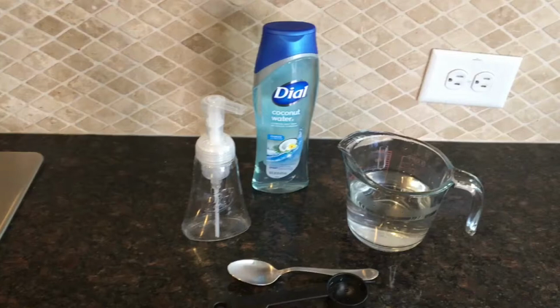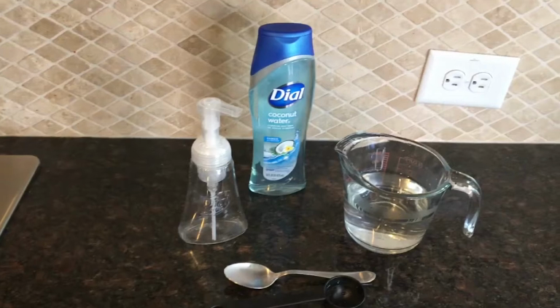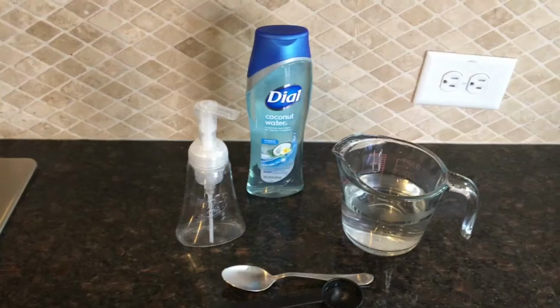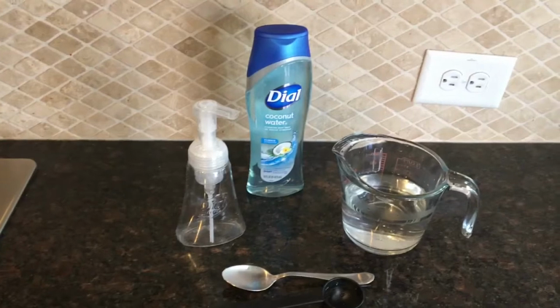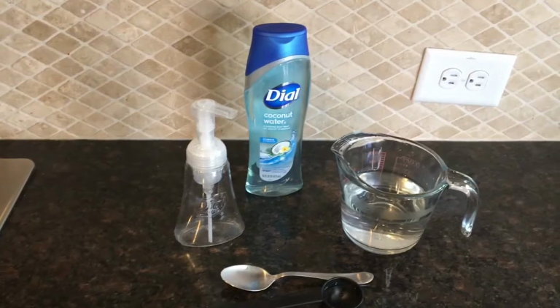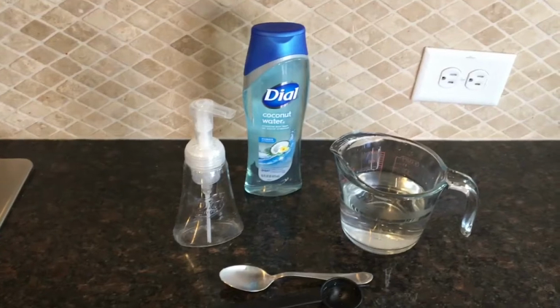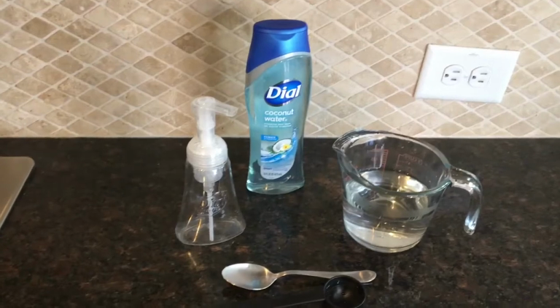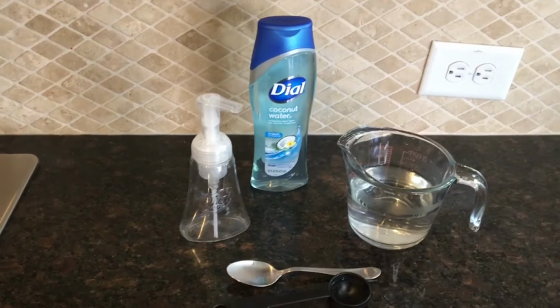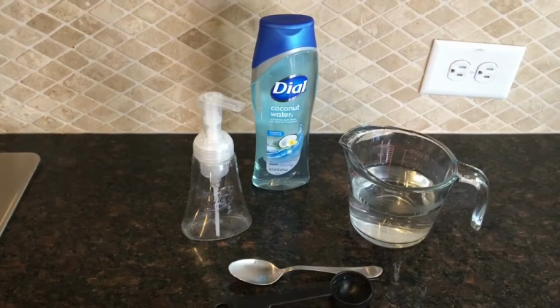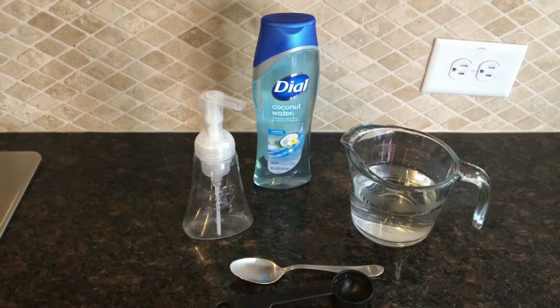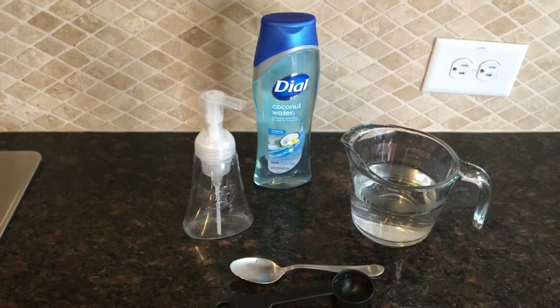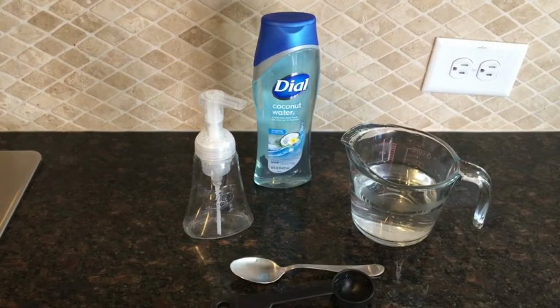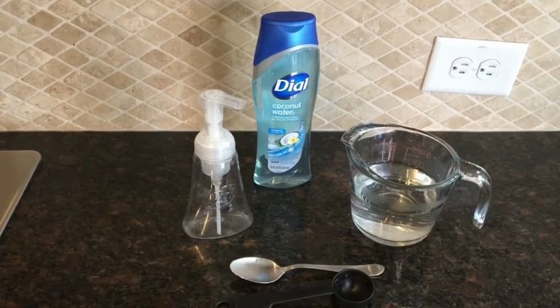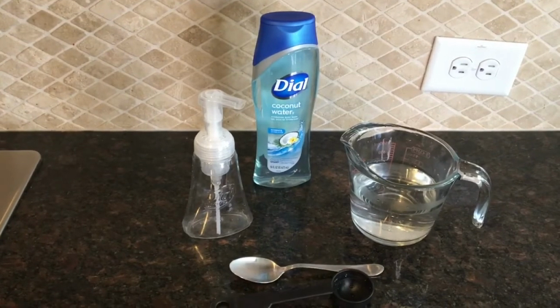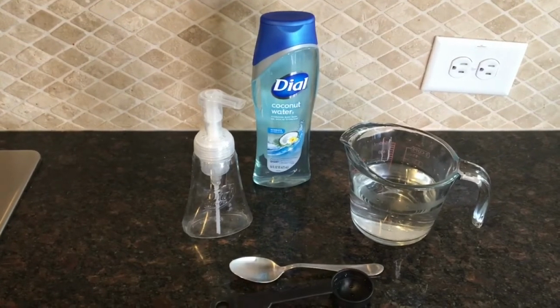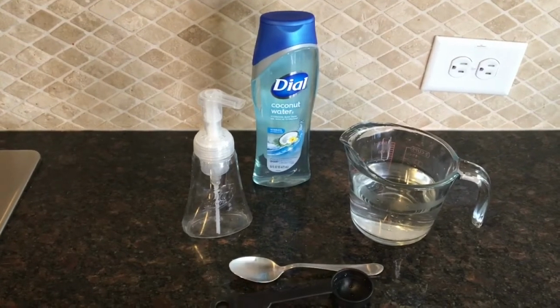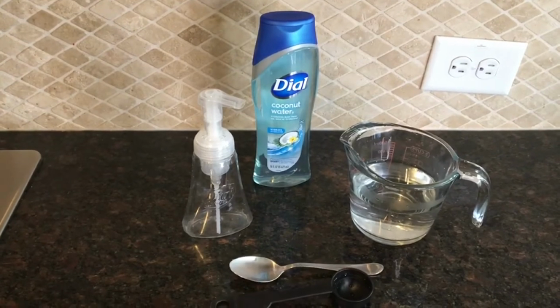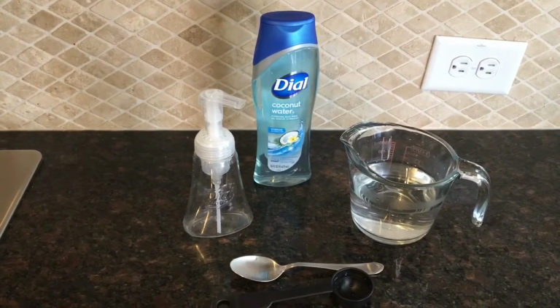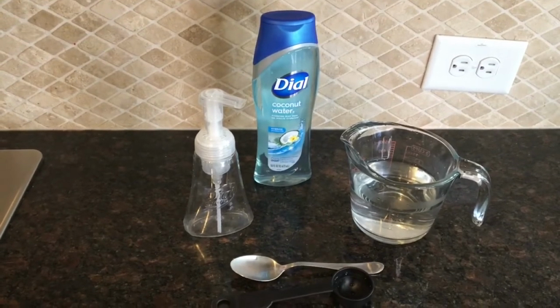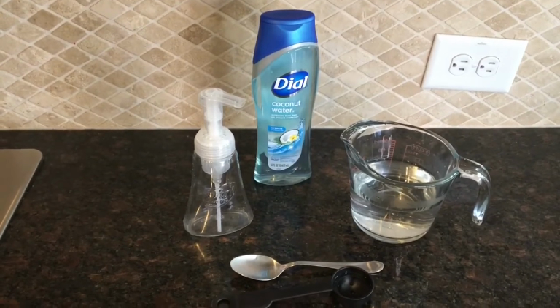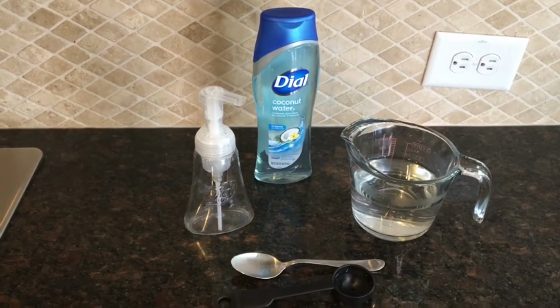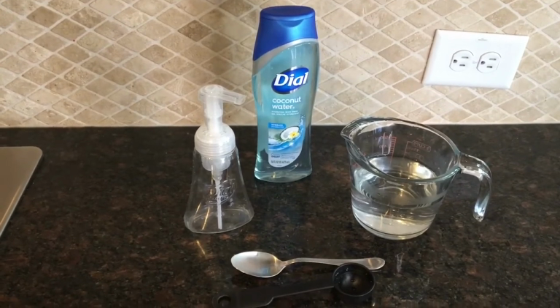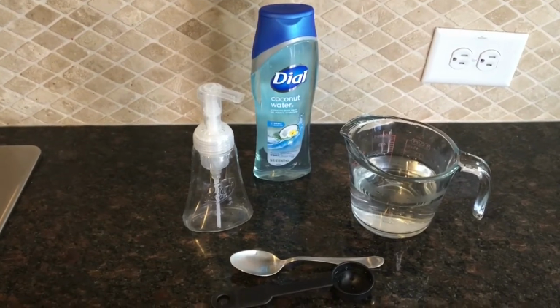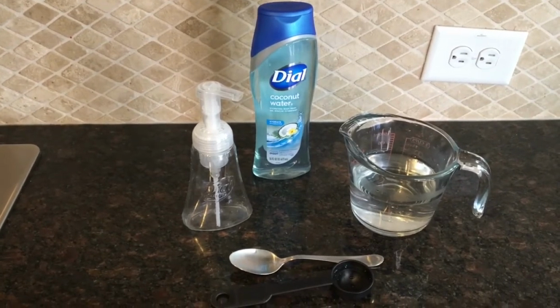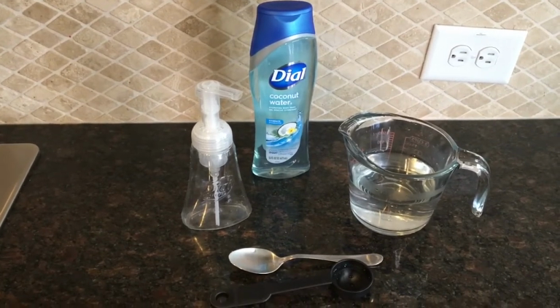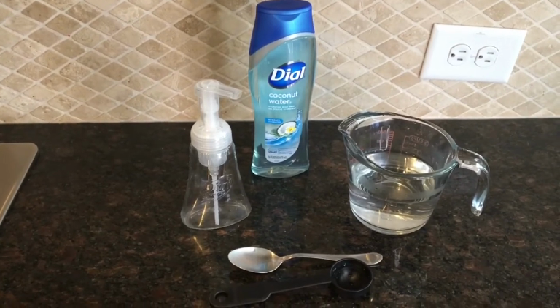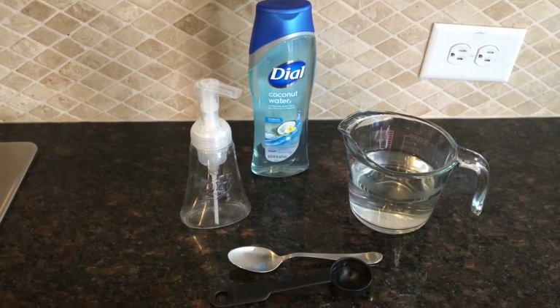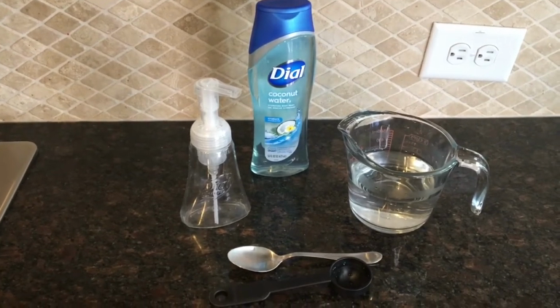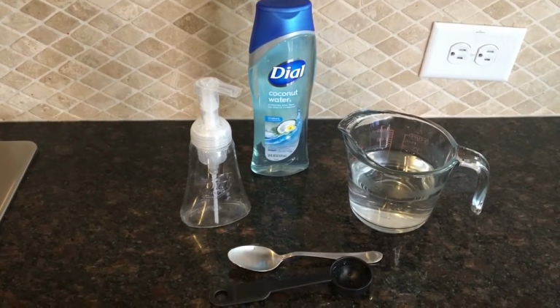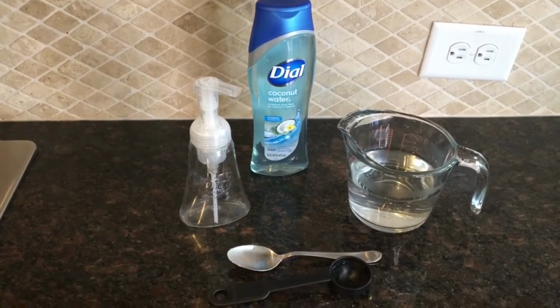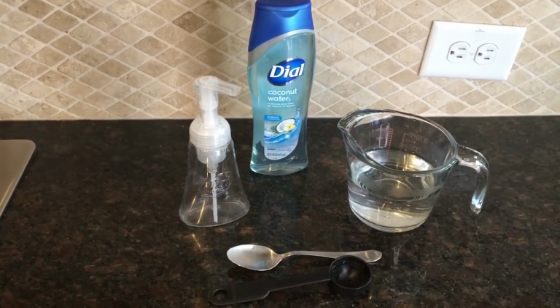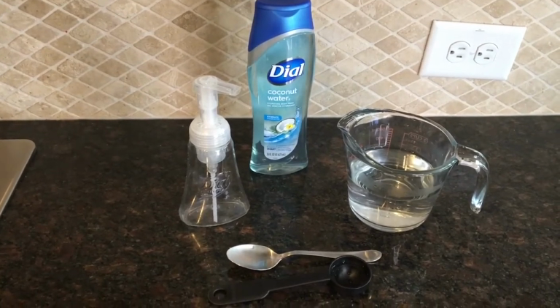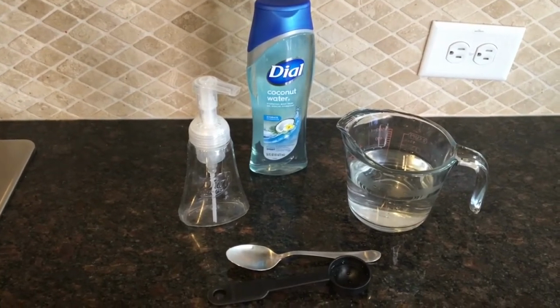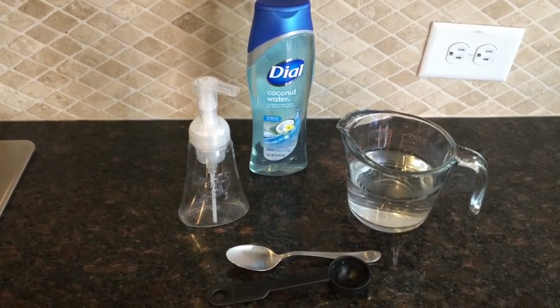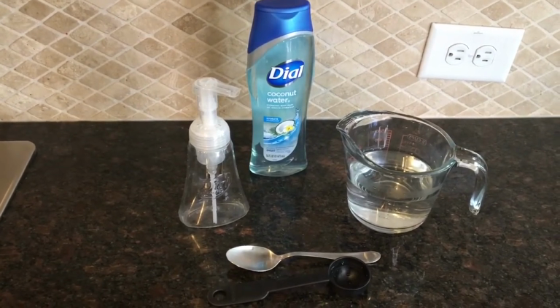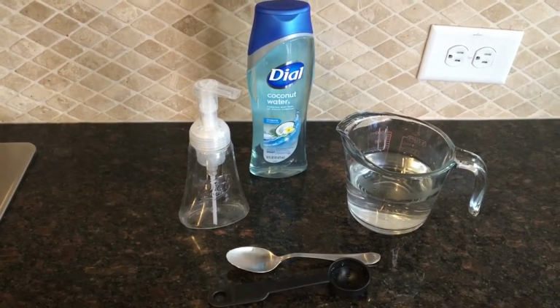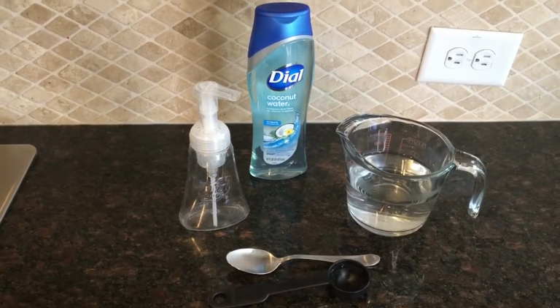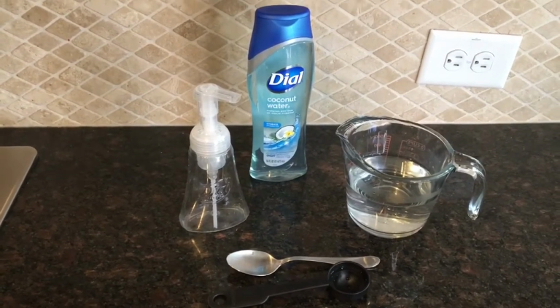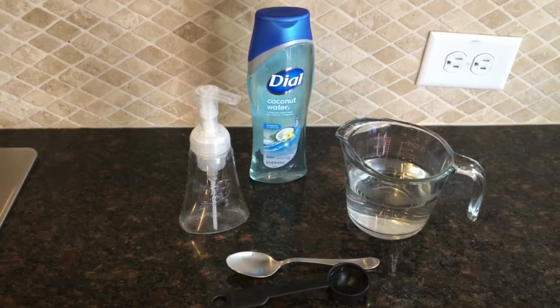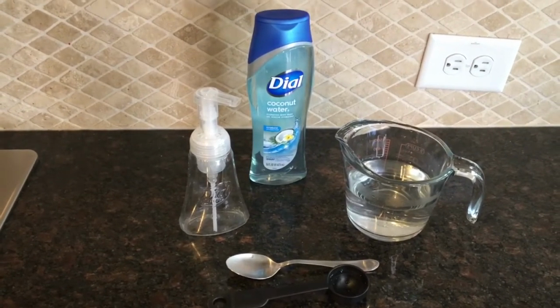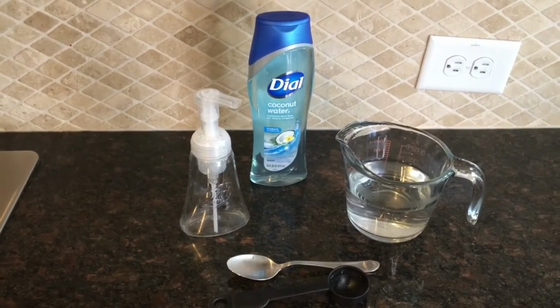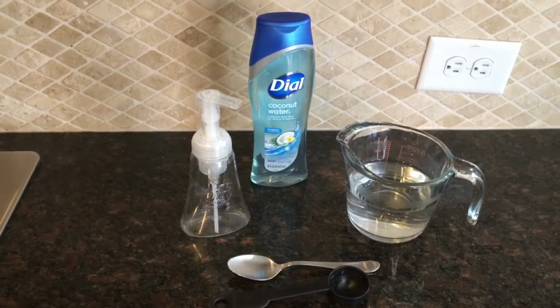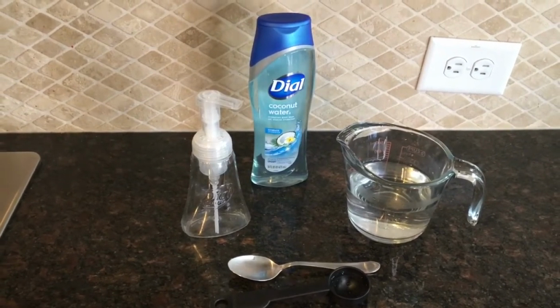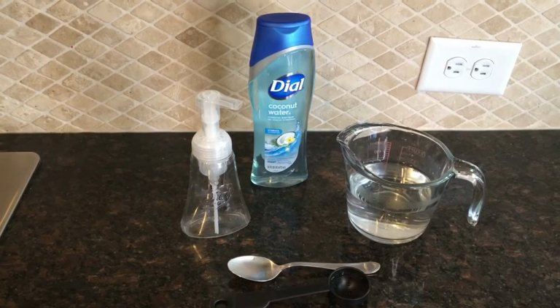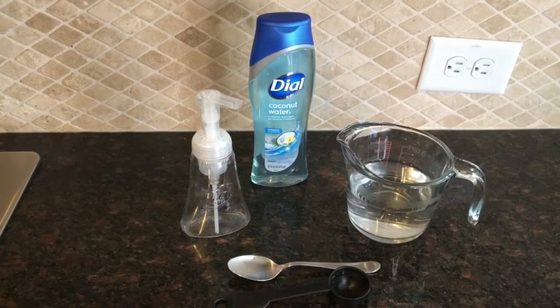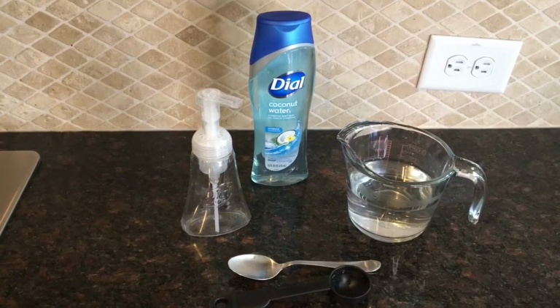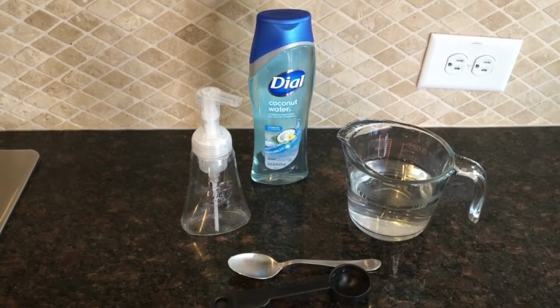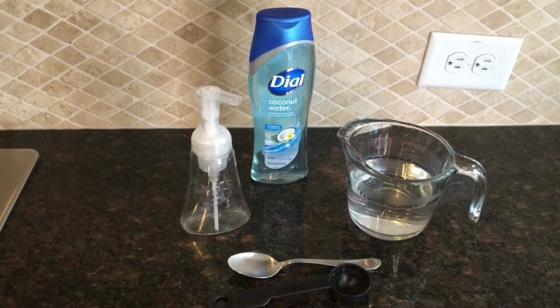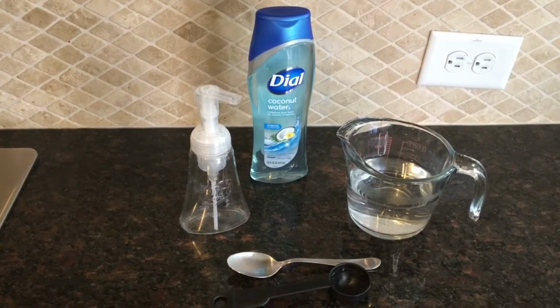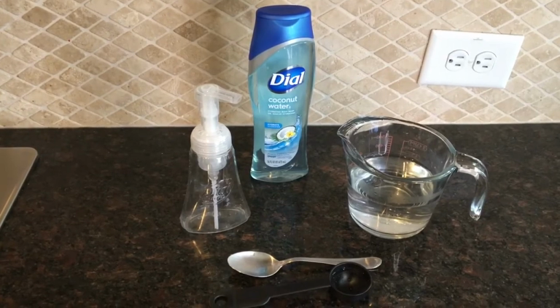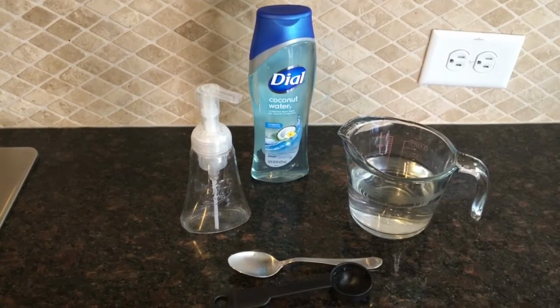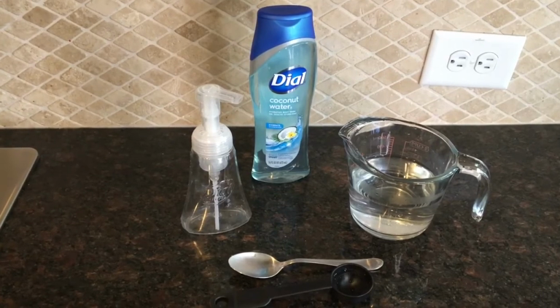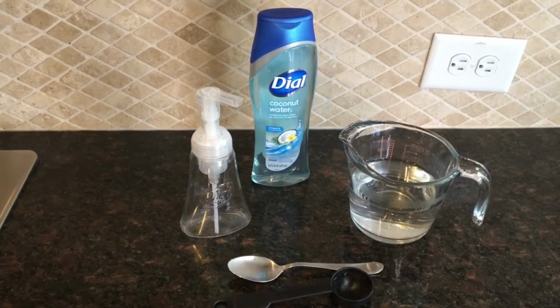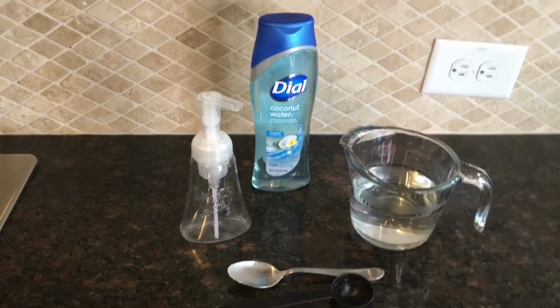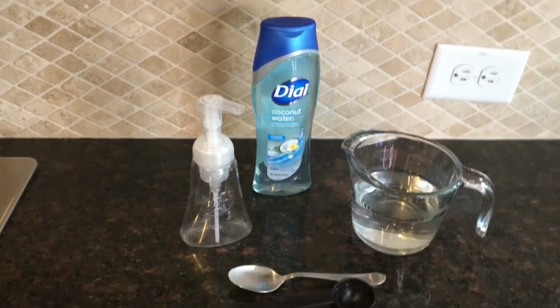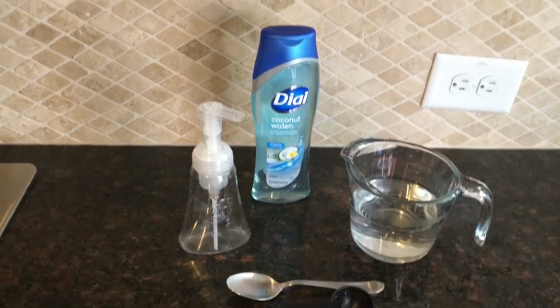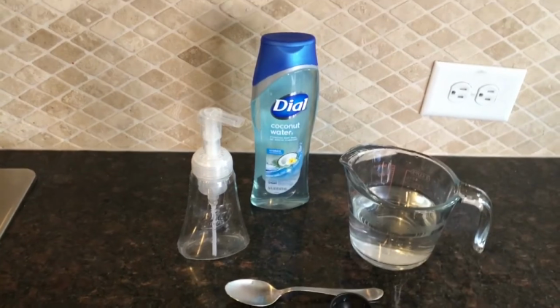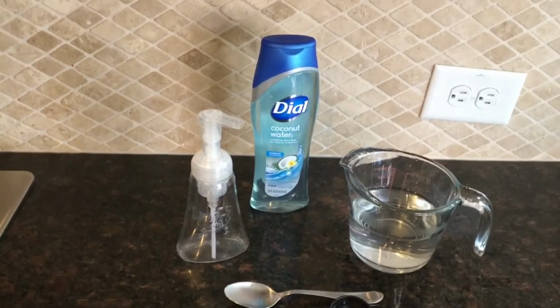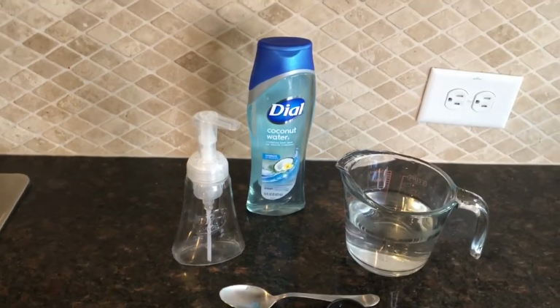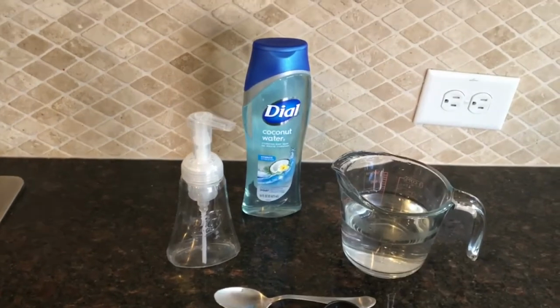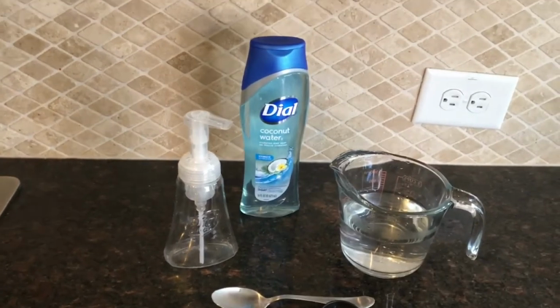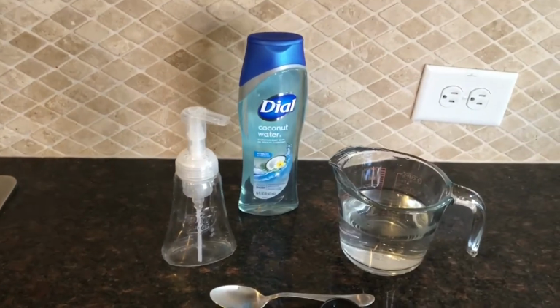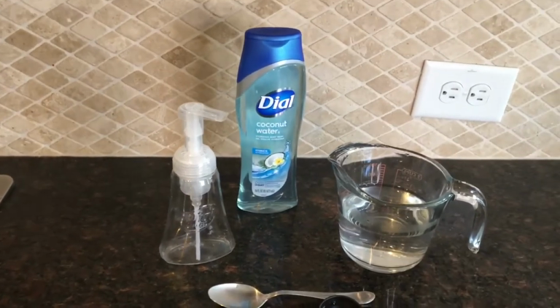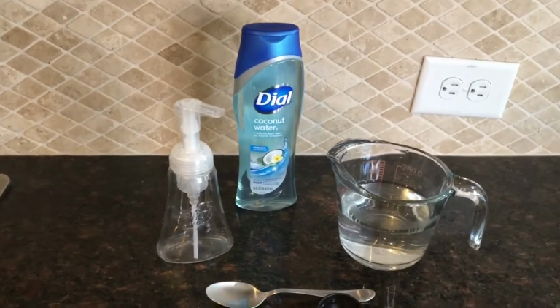Hello friends, welcome back to My Lifestyle. Today I'm going to show you how to create the Dial Coconut Water Foaming Hand Soap.